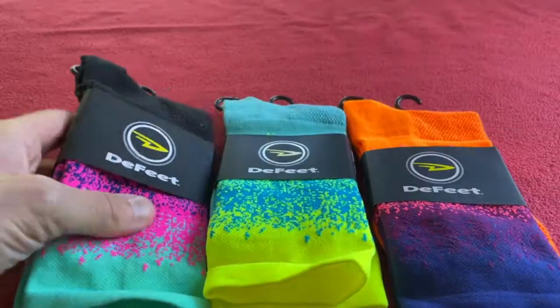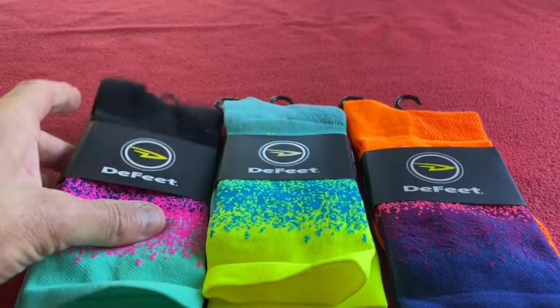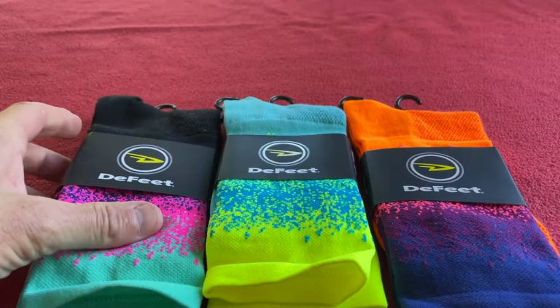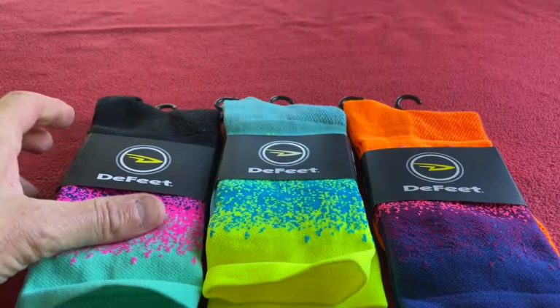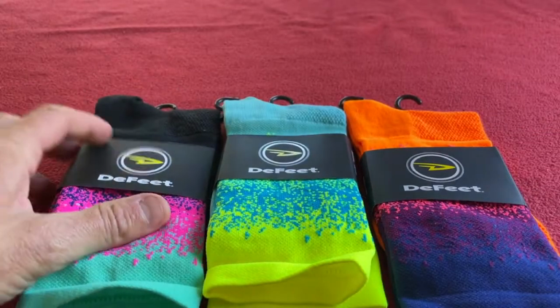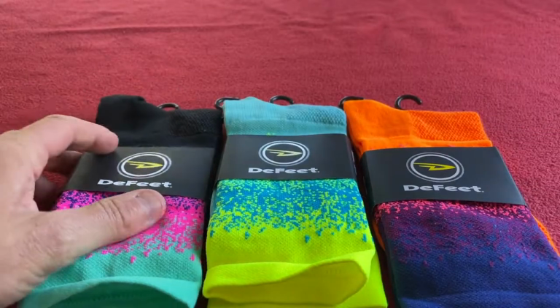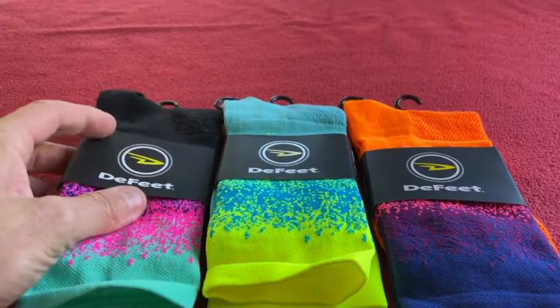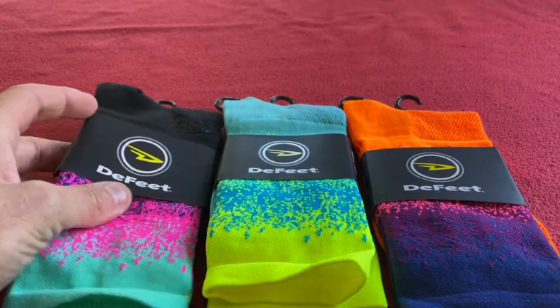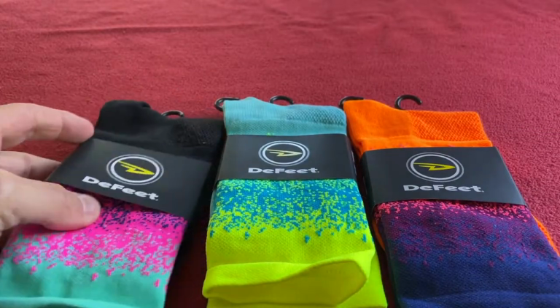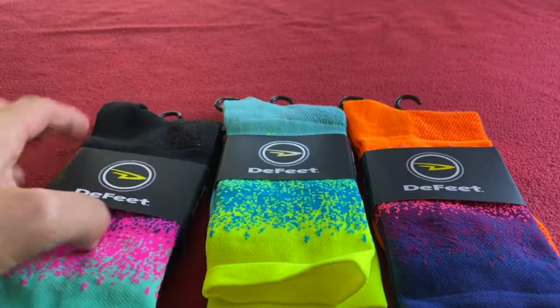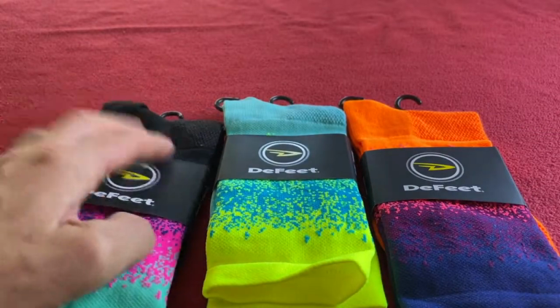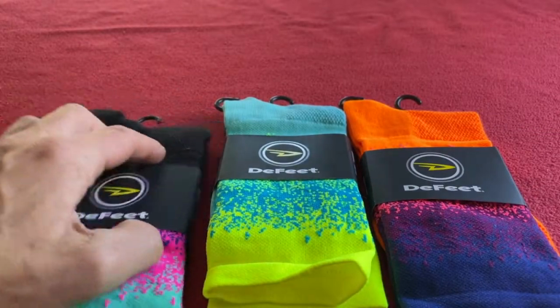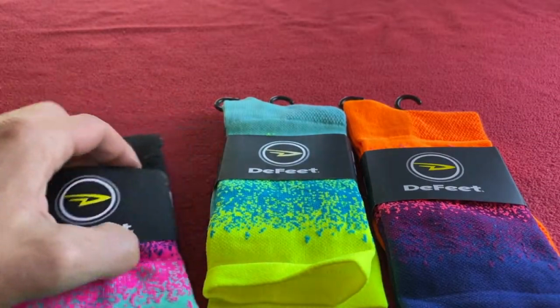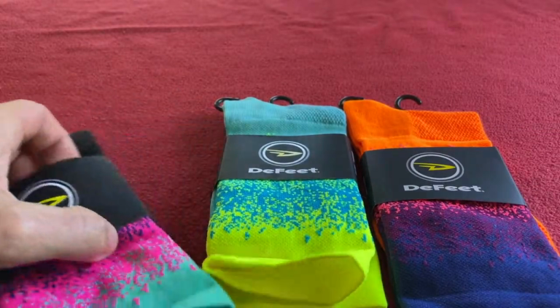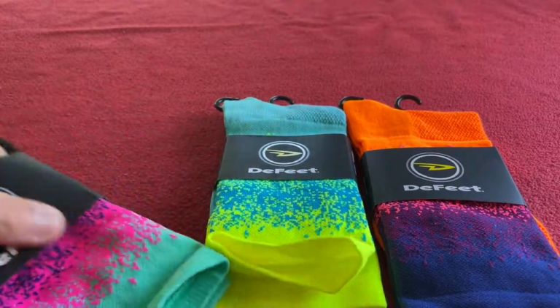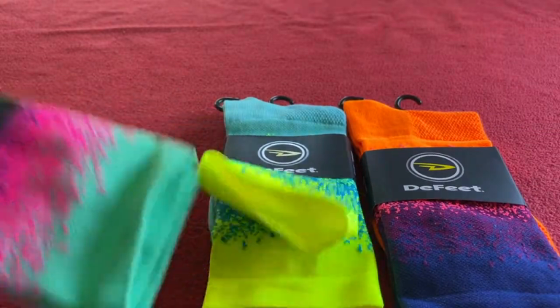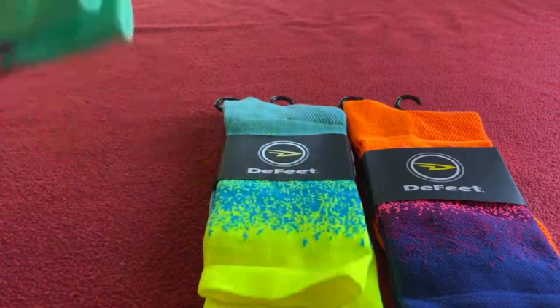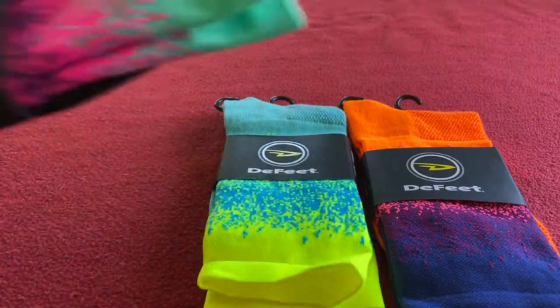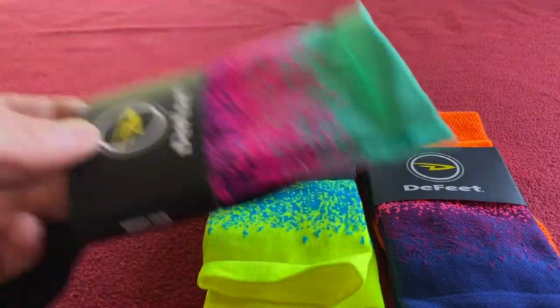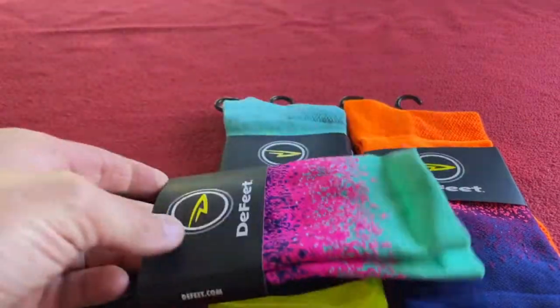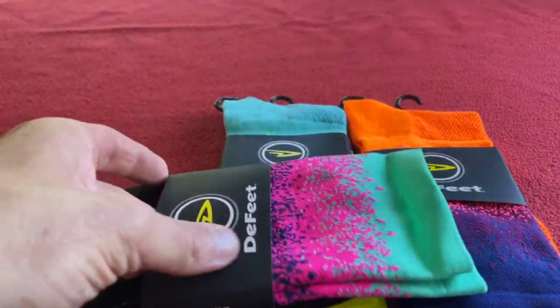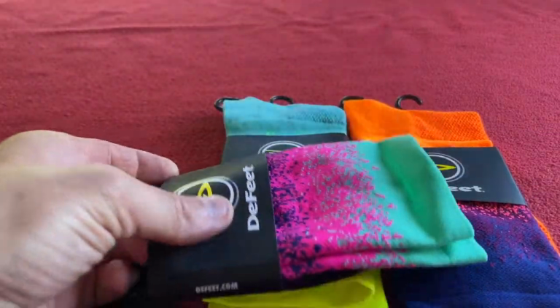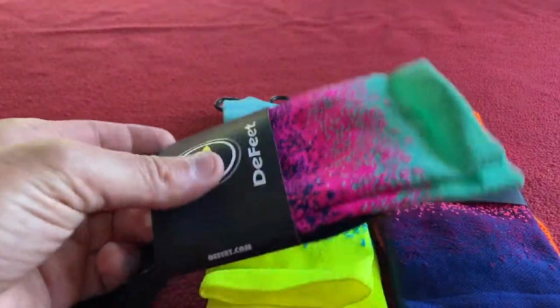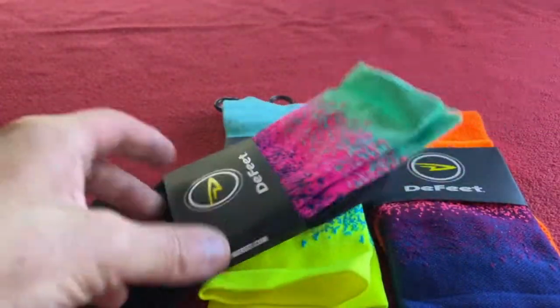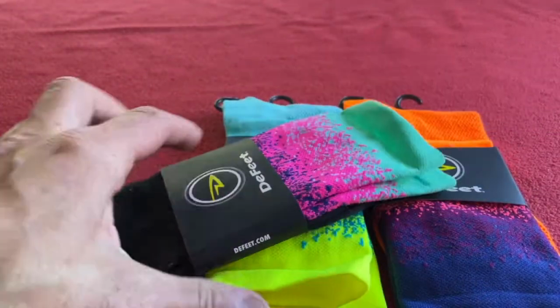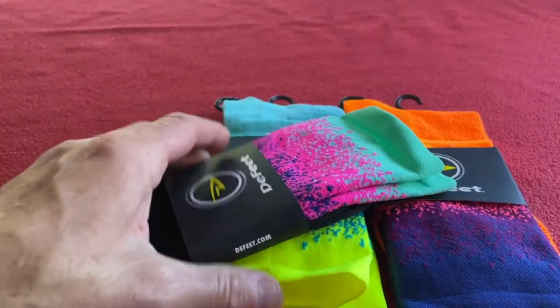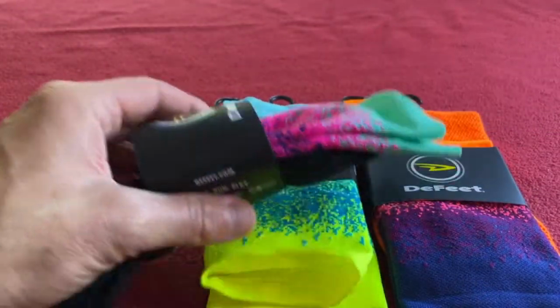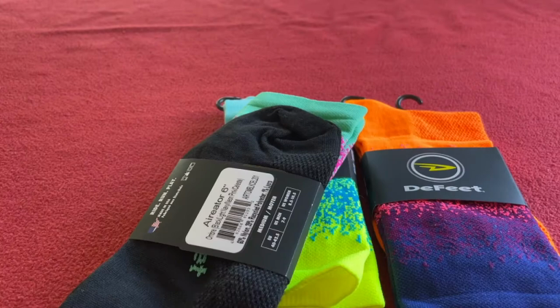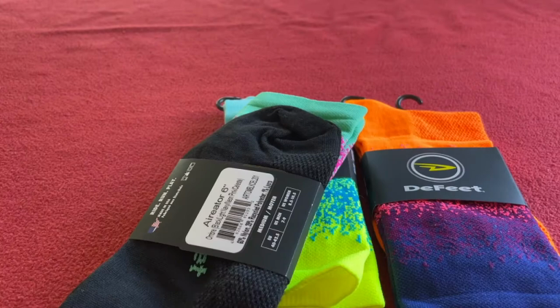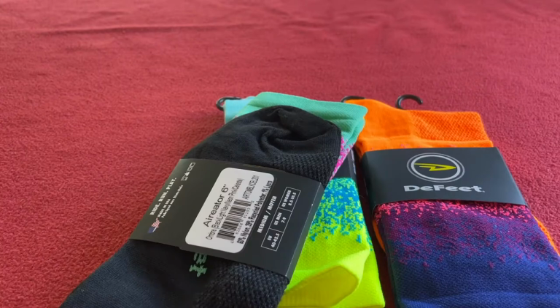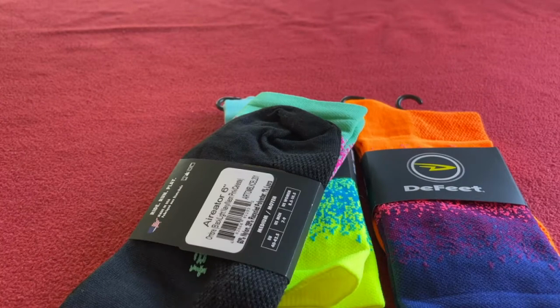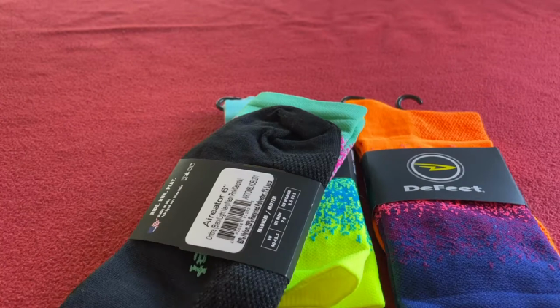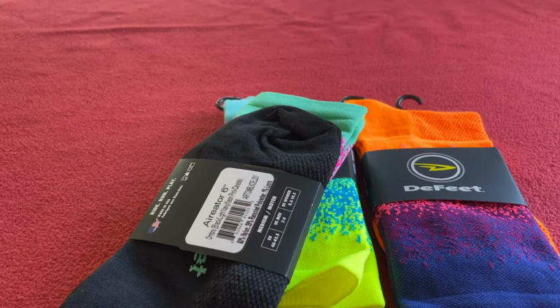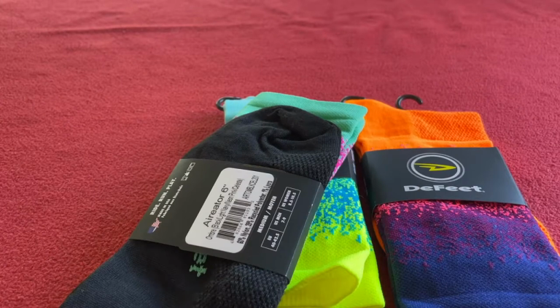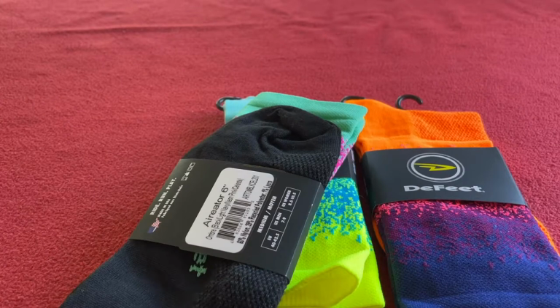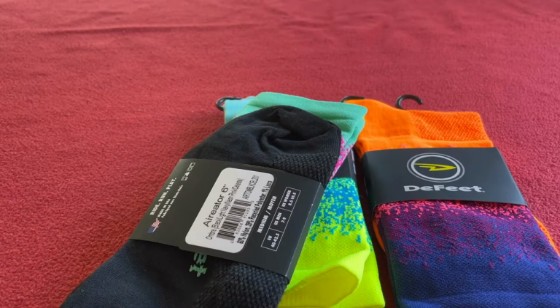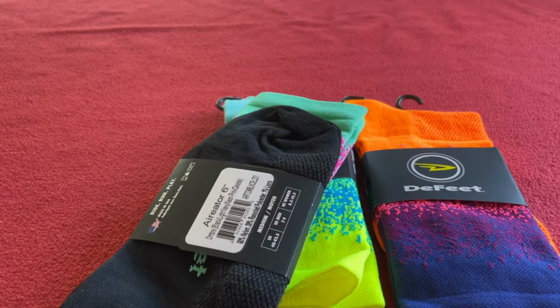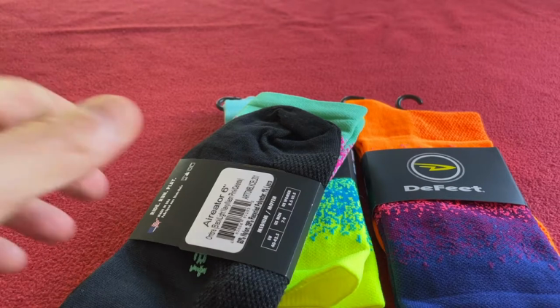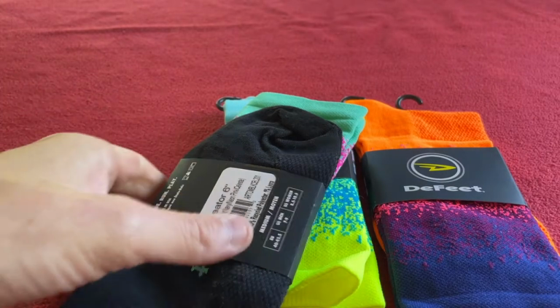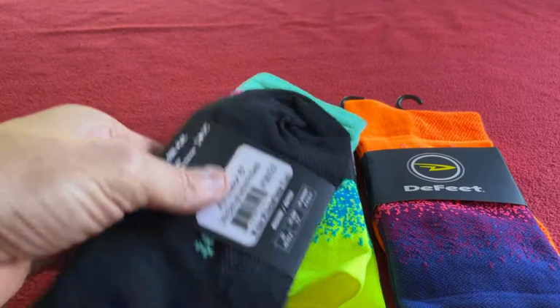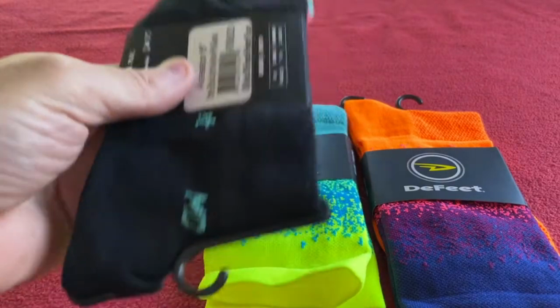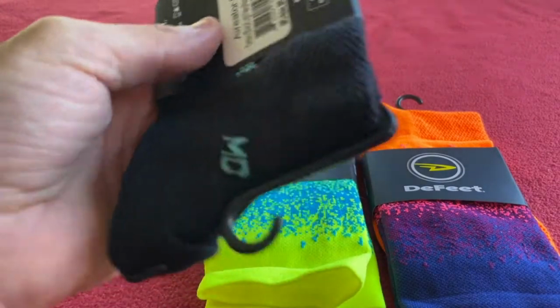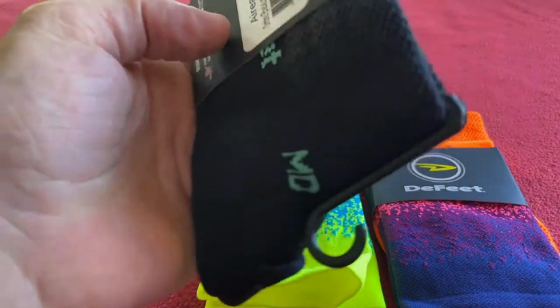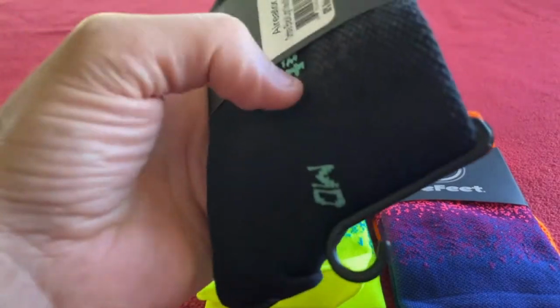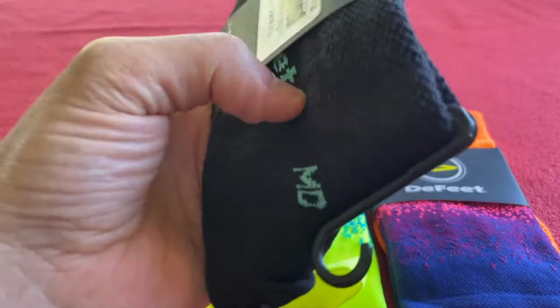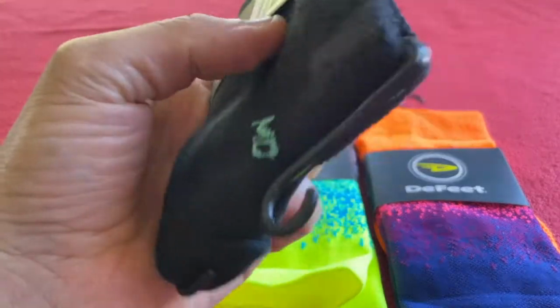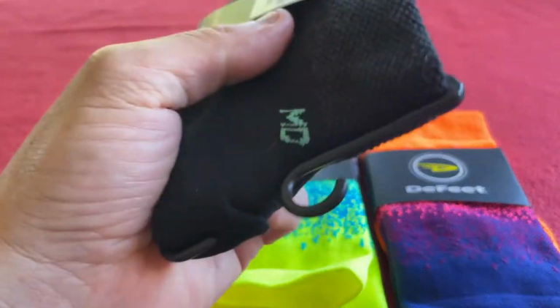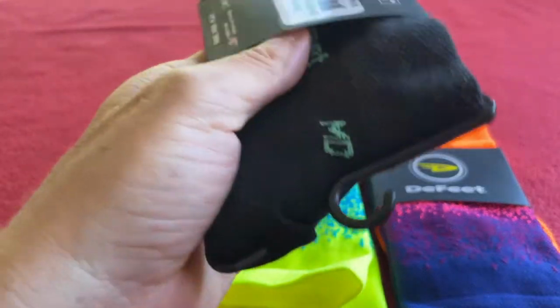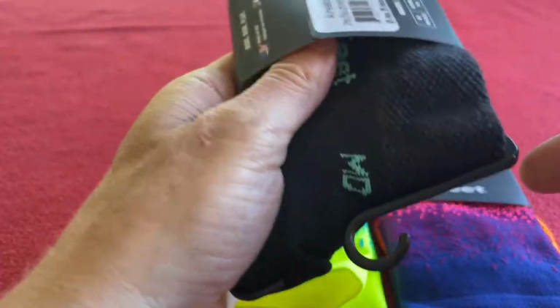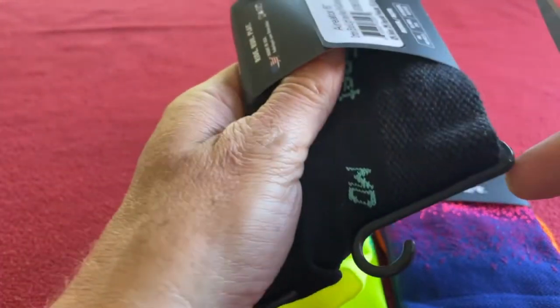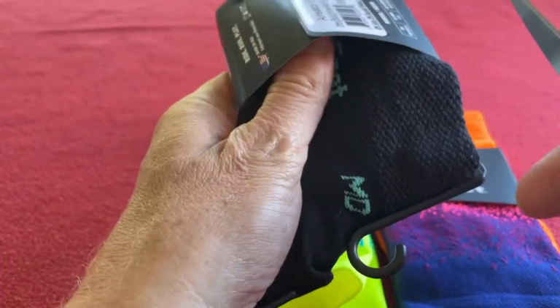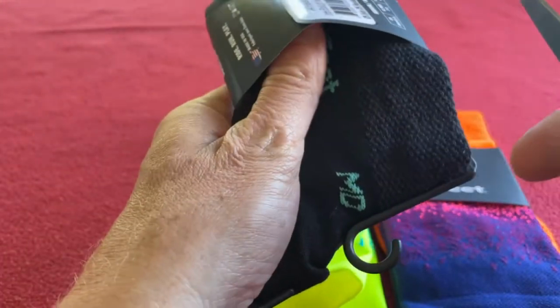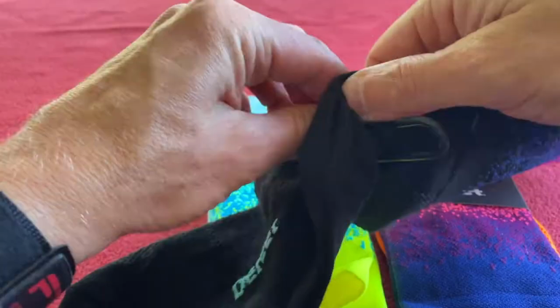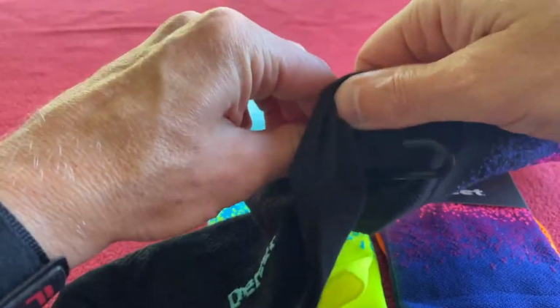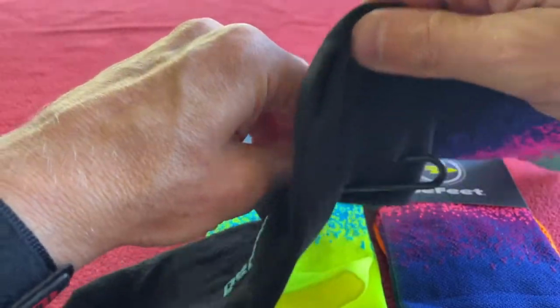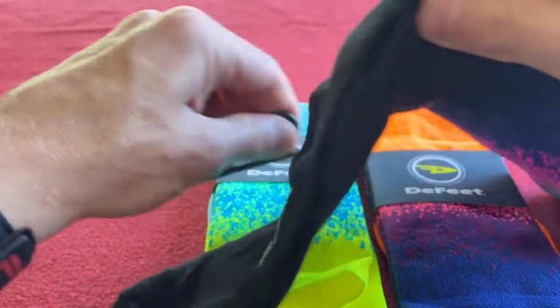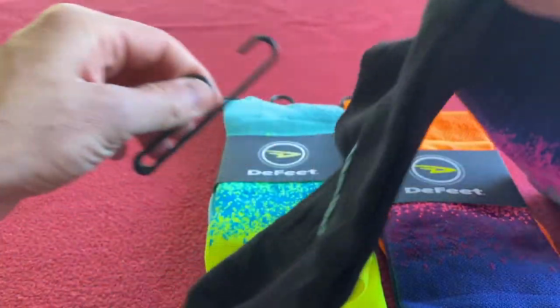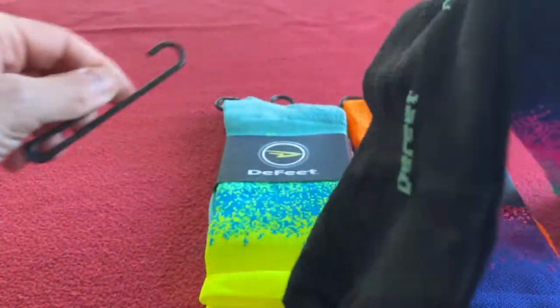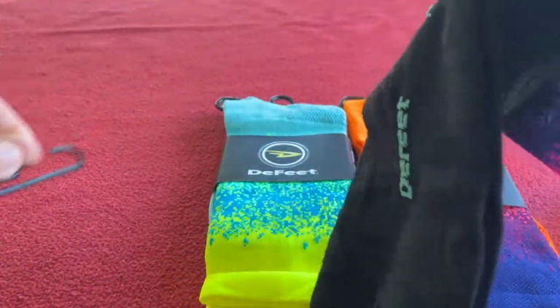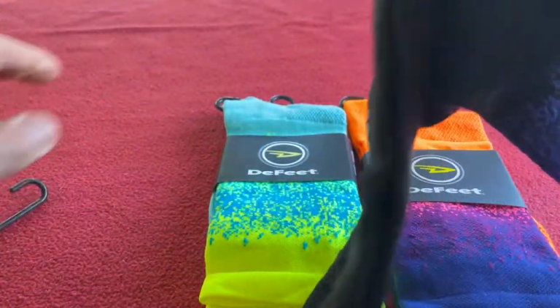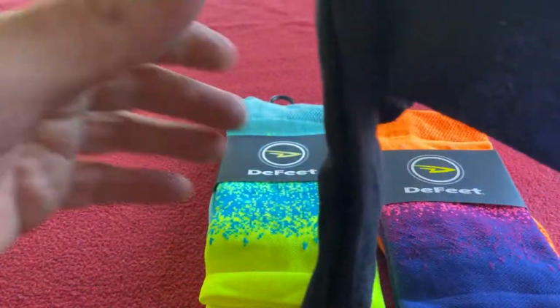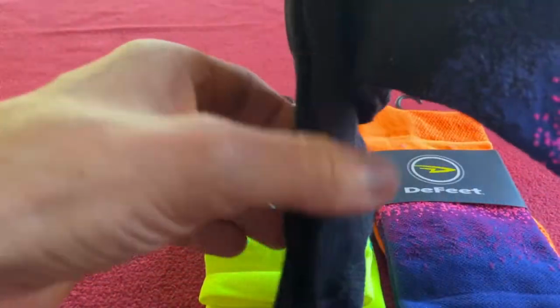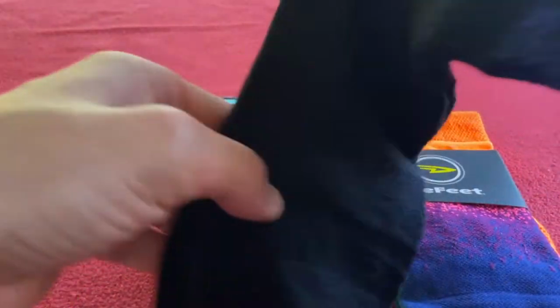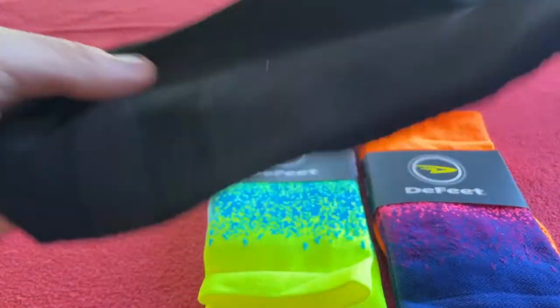So let's open them up. They cost me £11.86. We'll just slip them out.